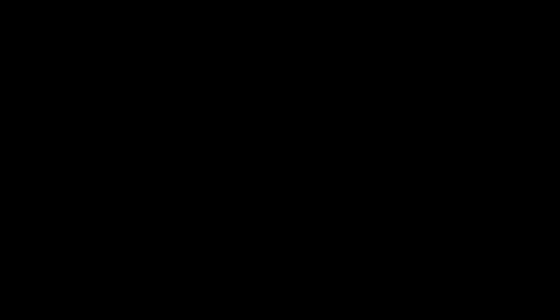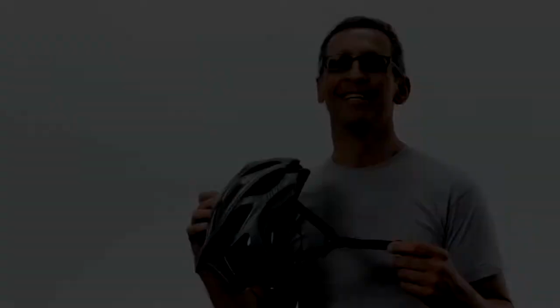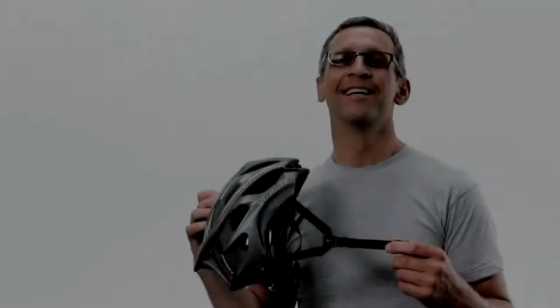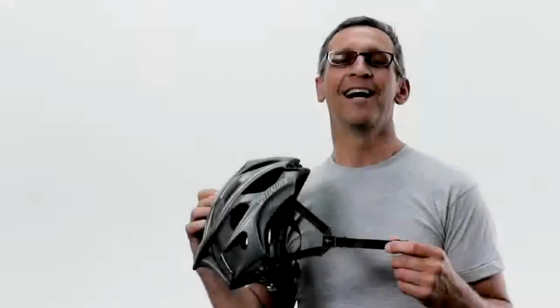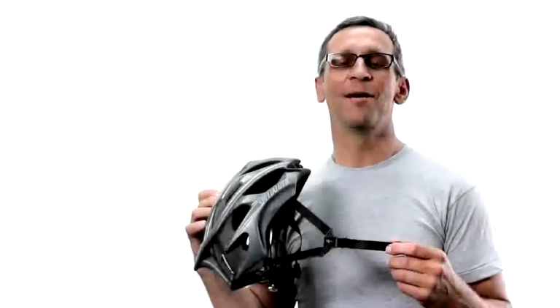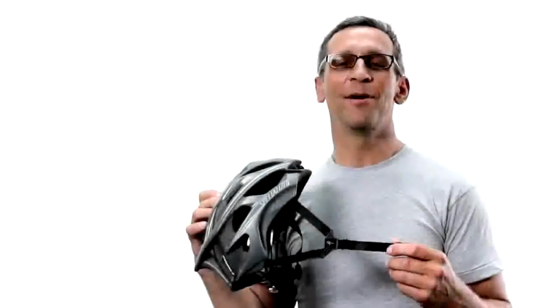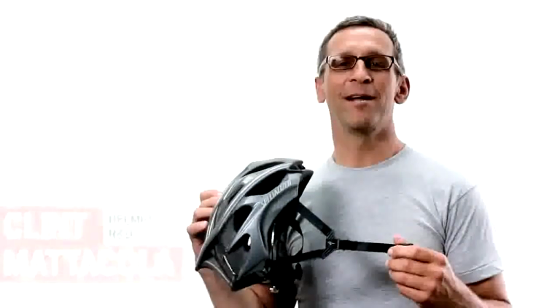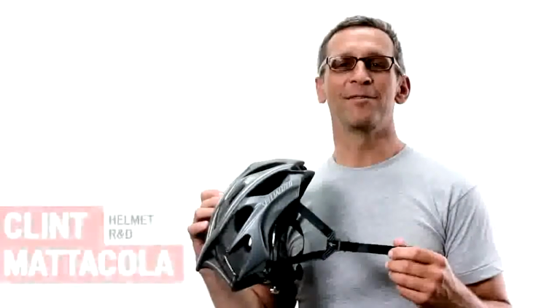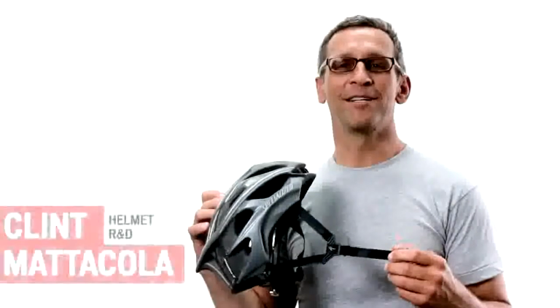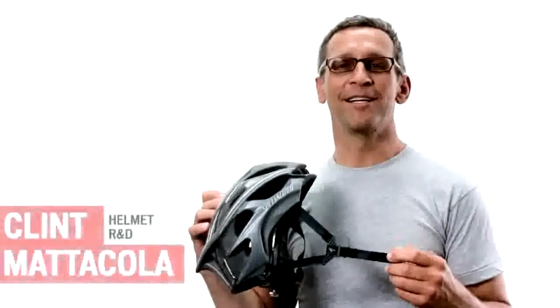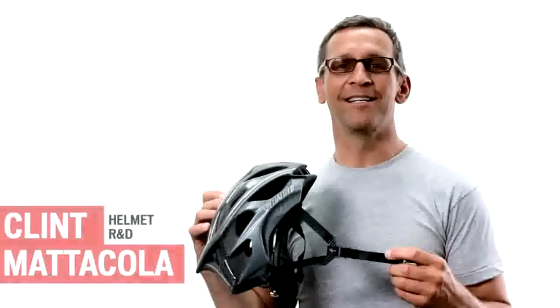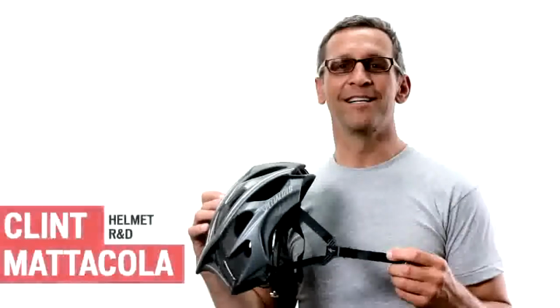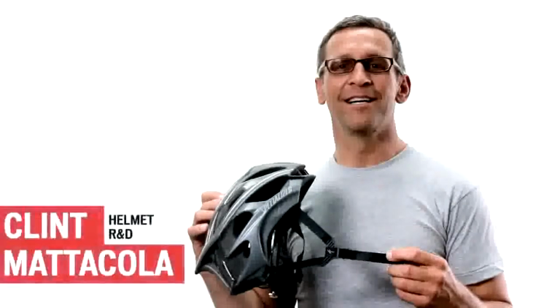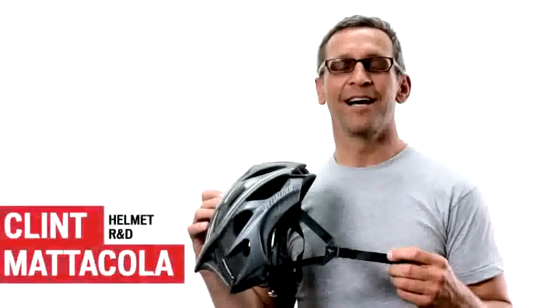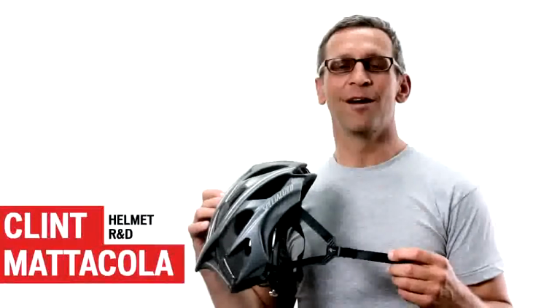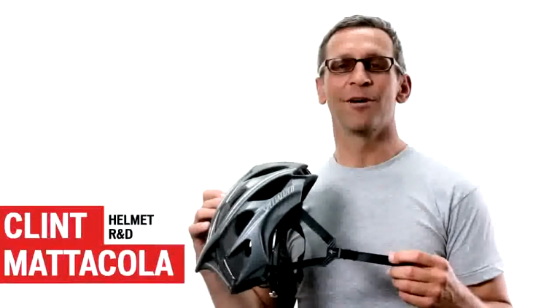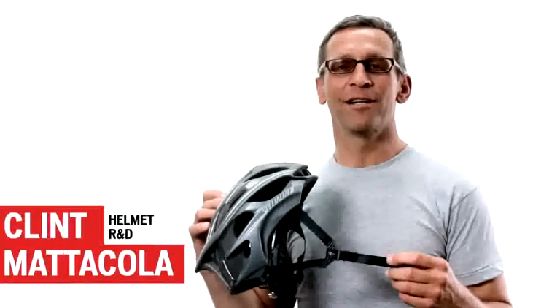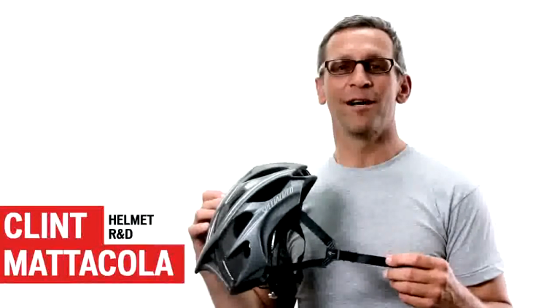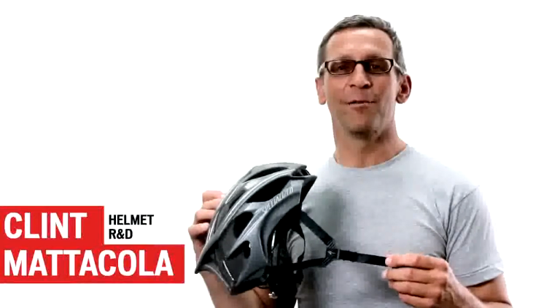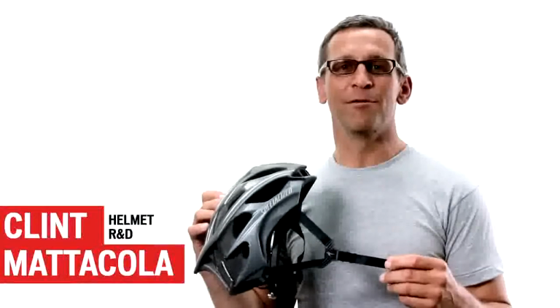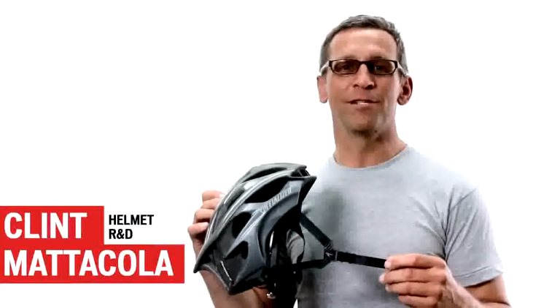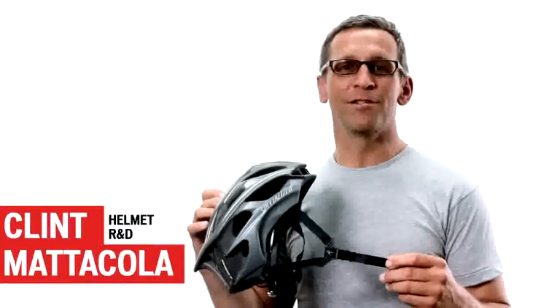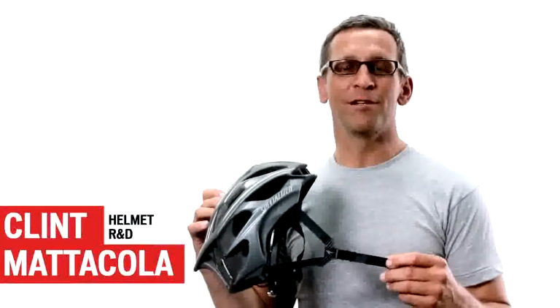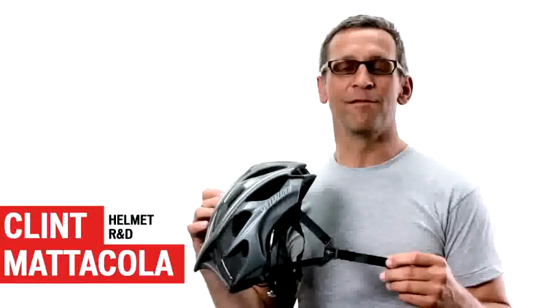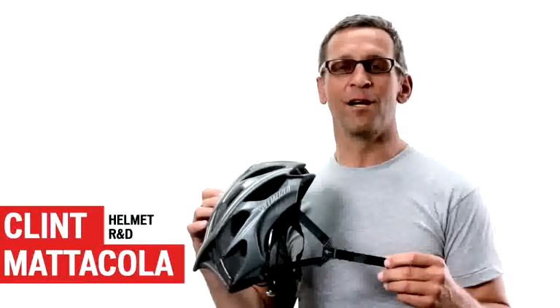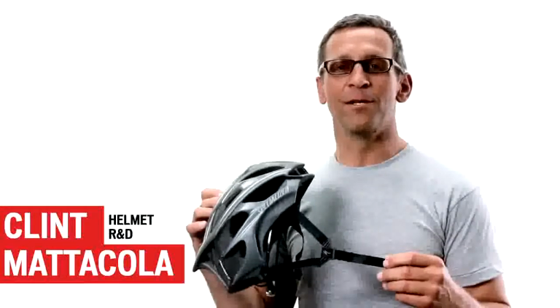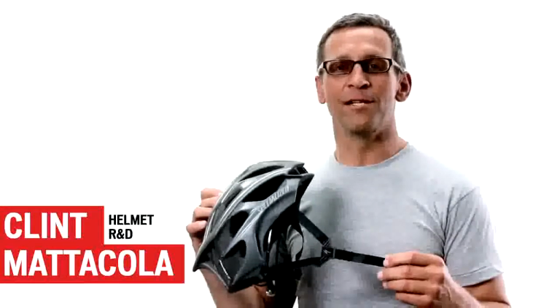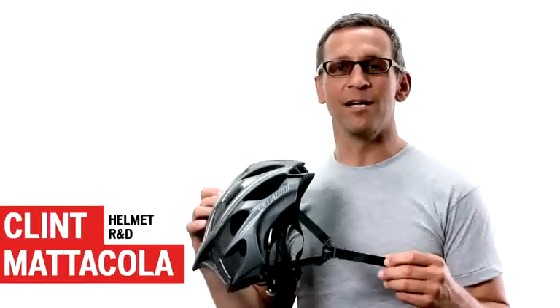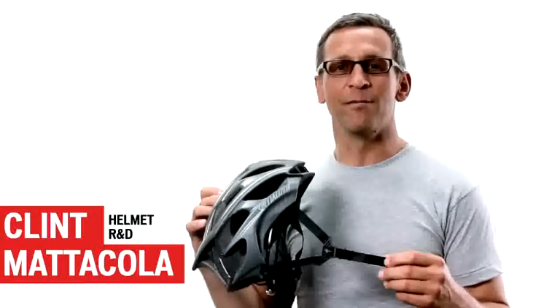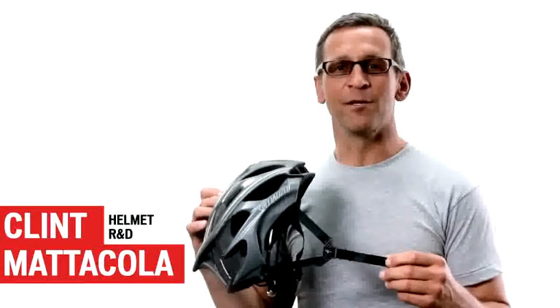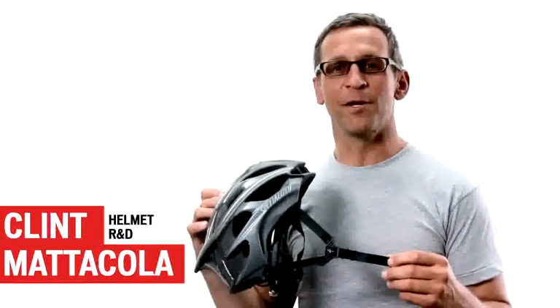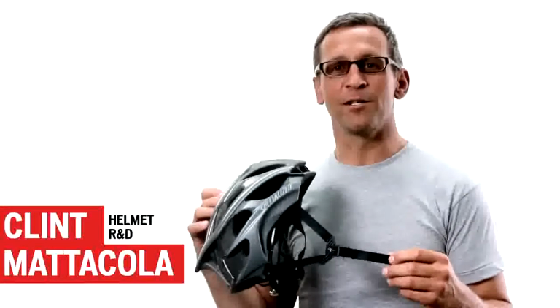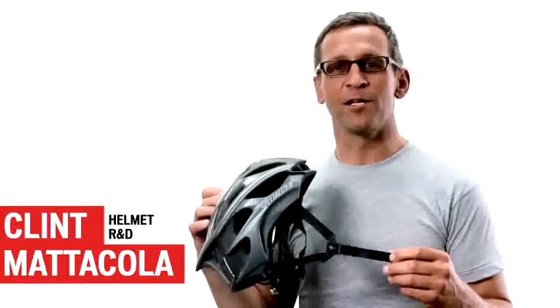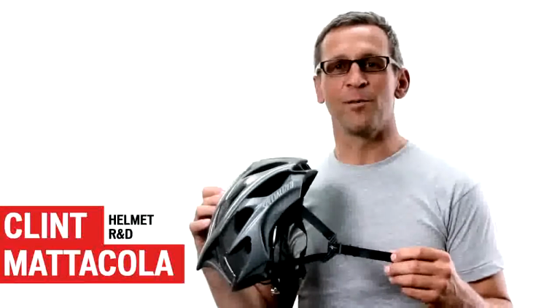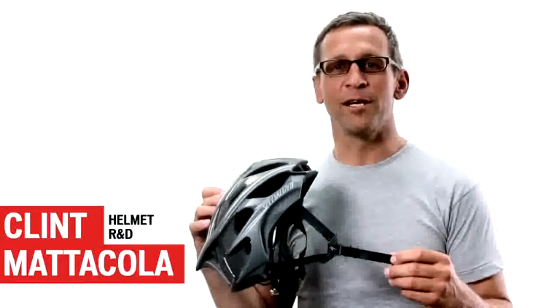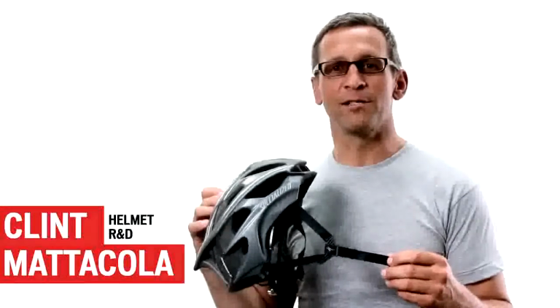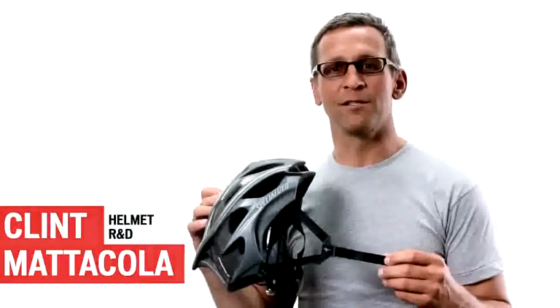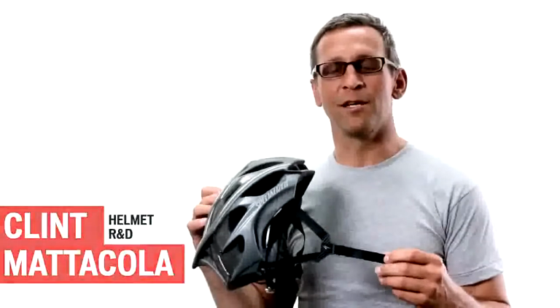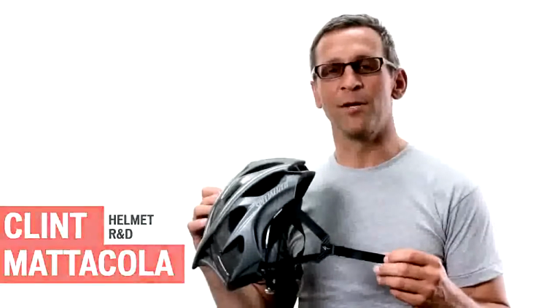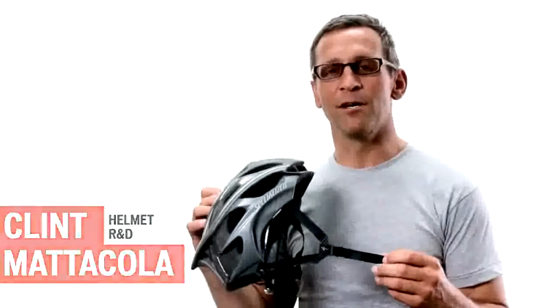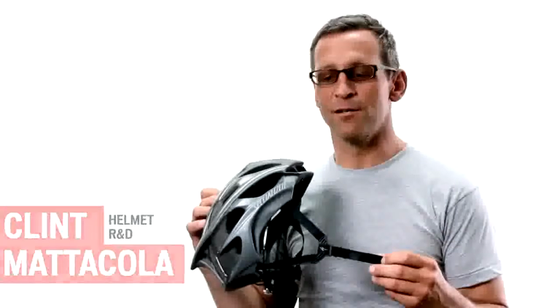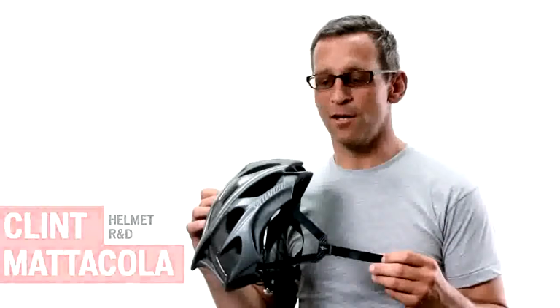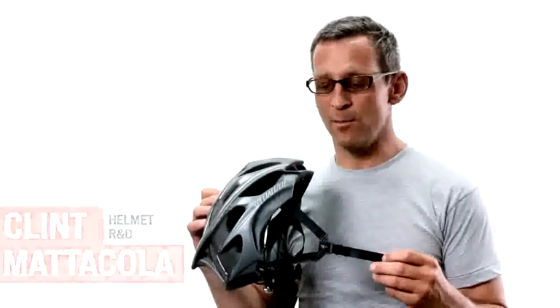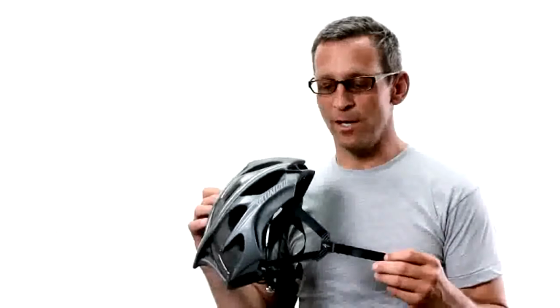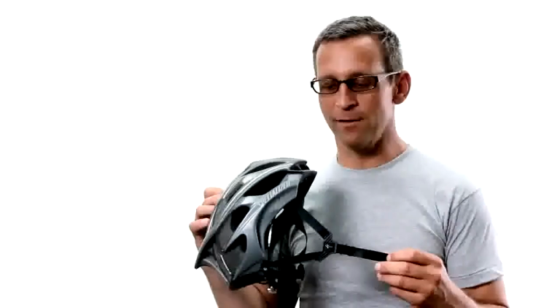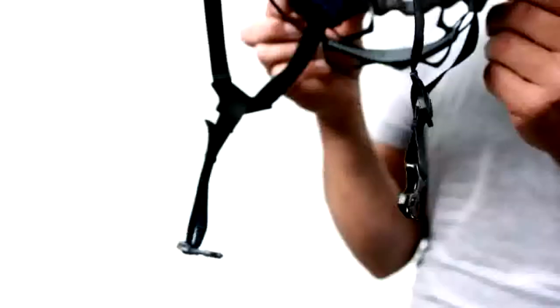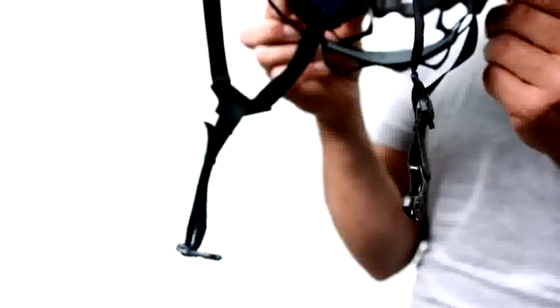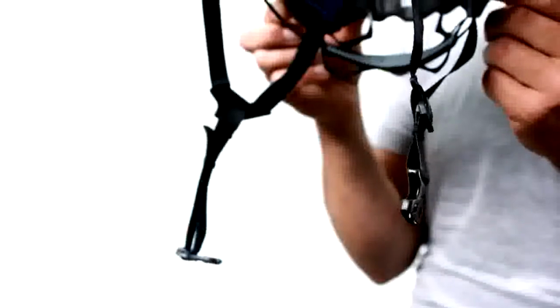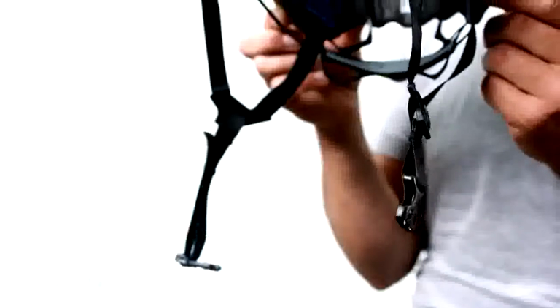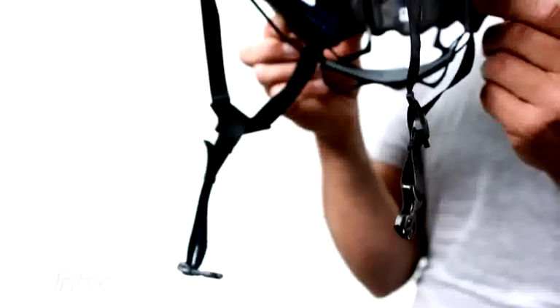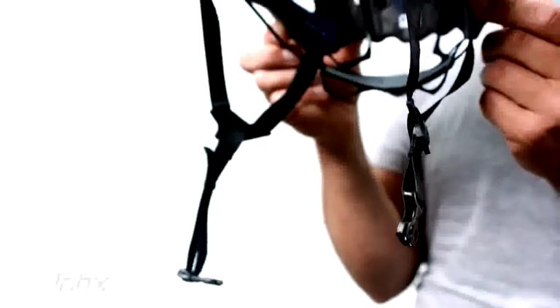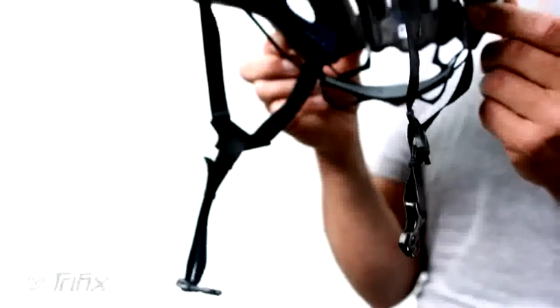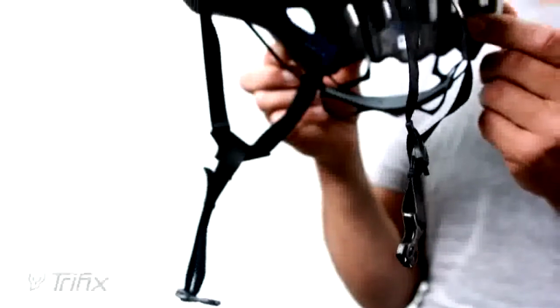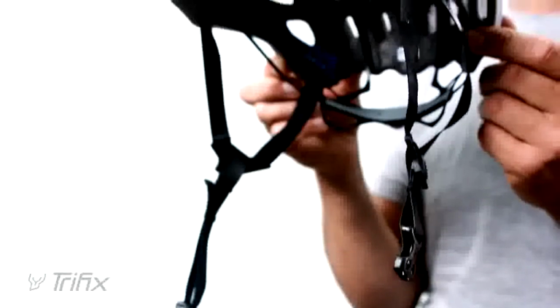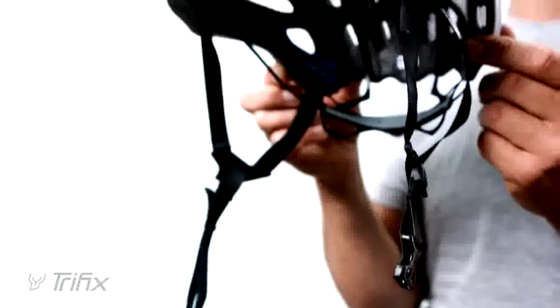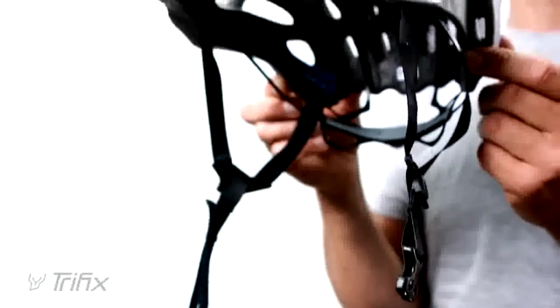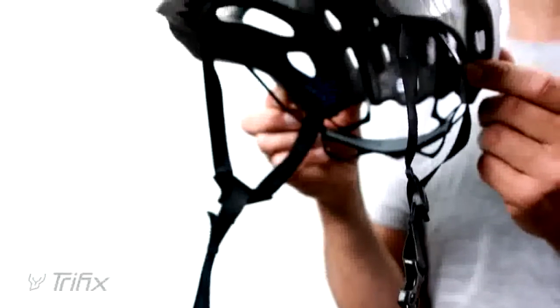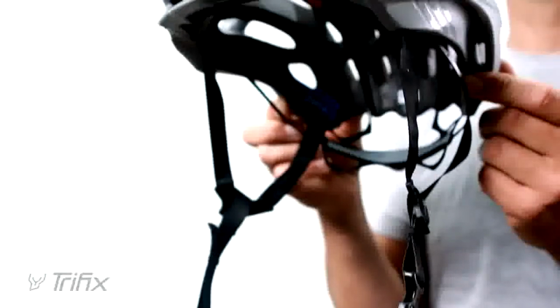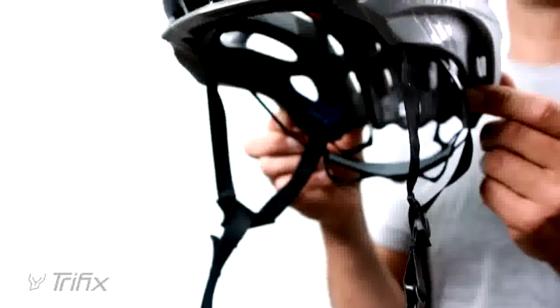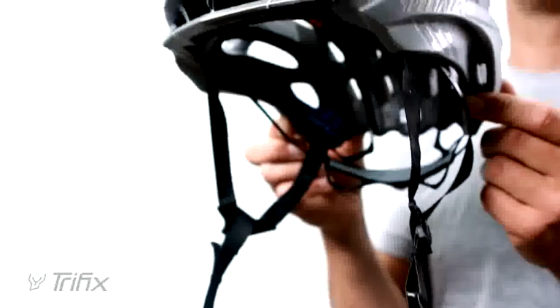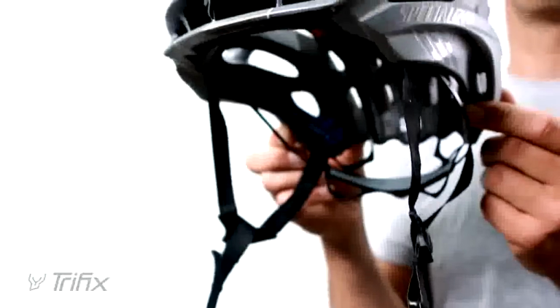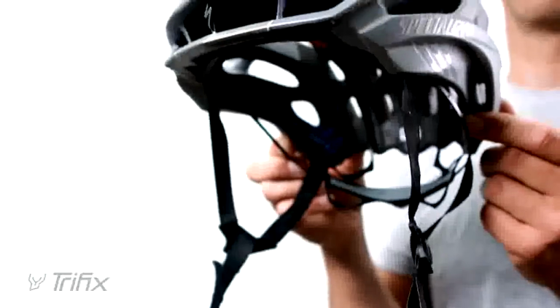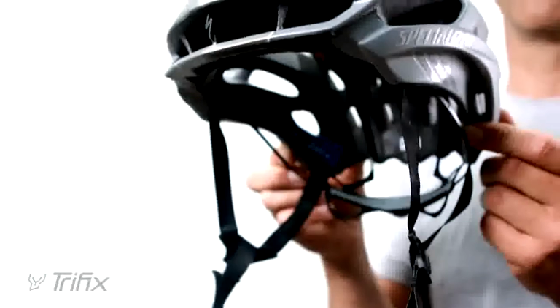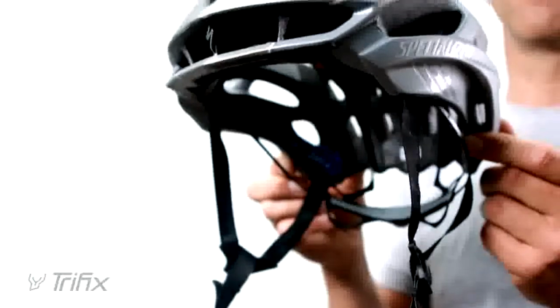Hi, my name is Clint. I work in the Helmet Research and Development team for Specialized Bicycles. I'm here to talk about the Tri-Fix Fit System on the Prevail Helmet.